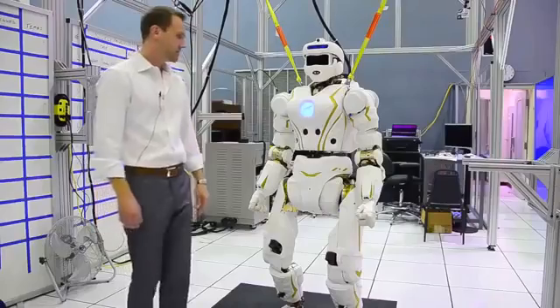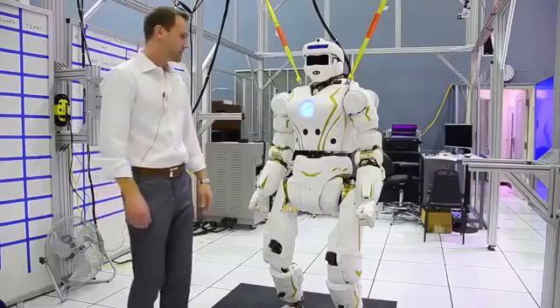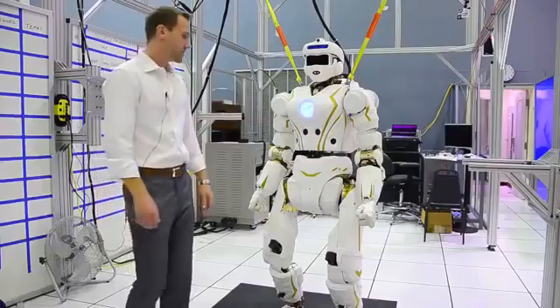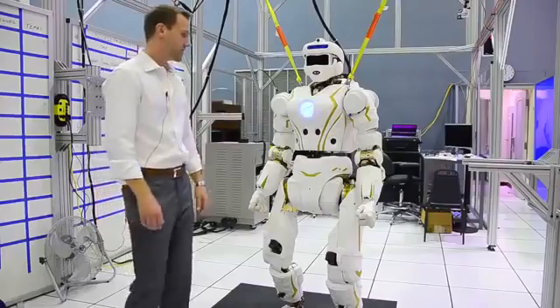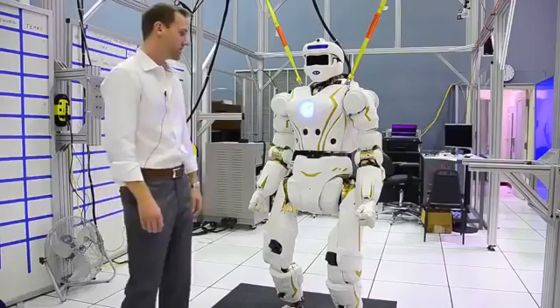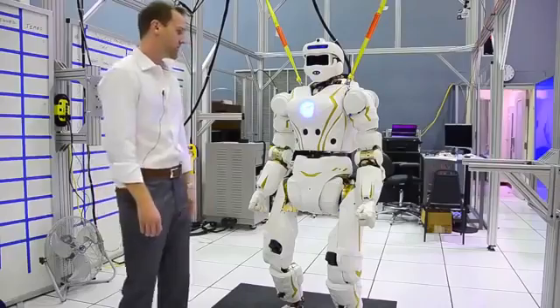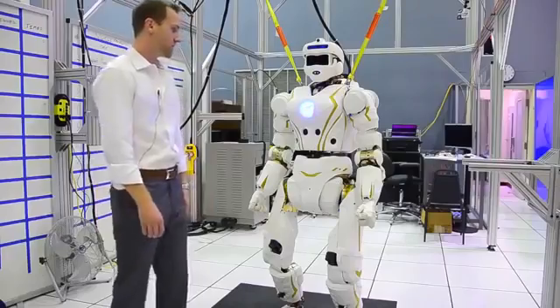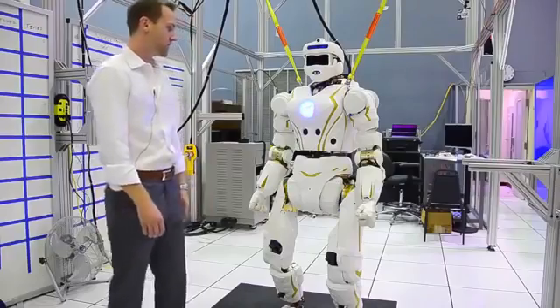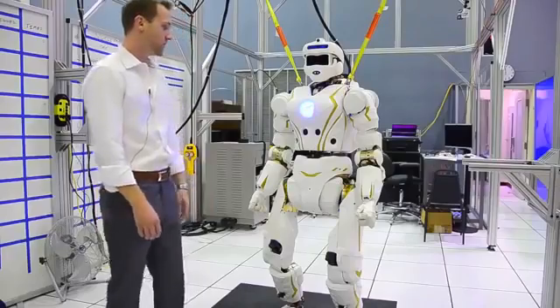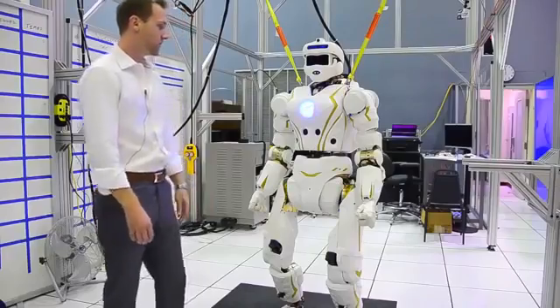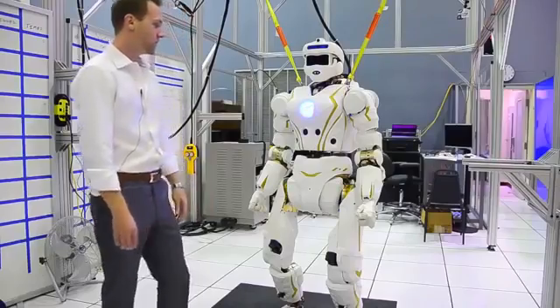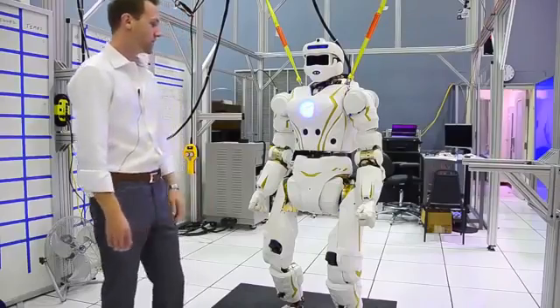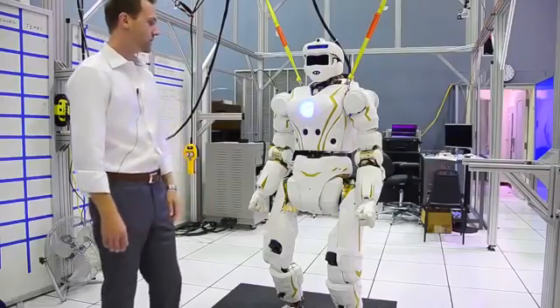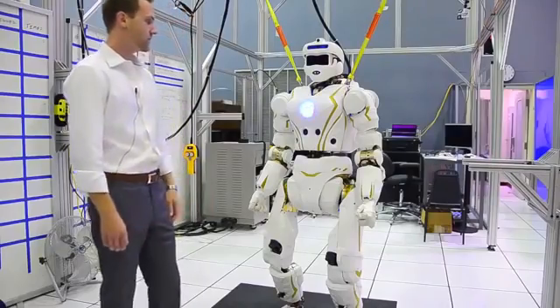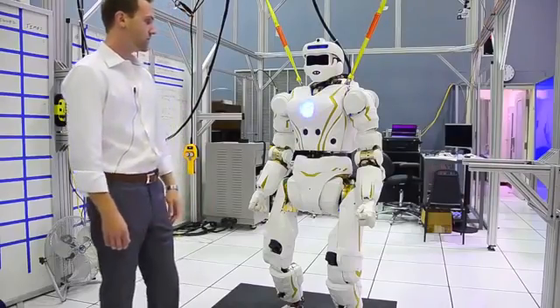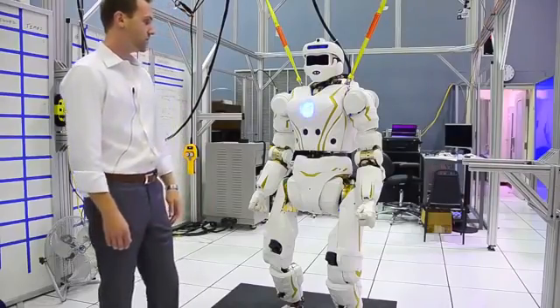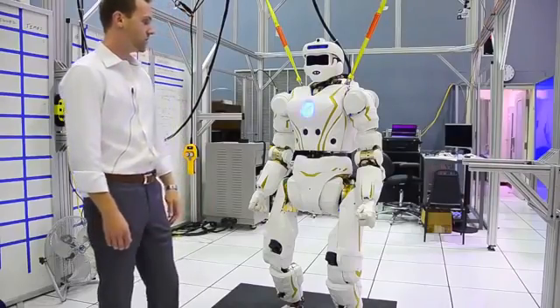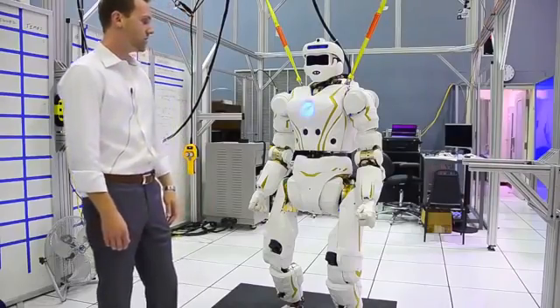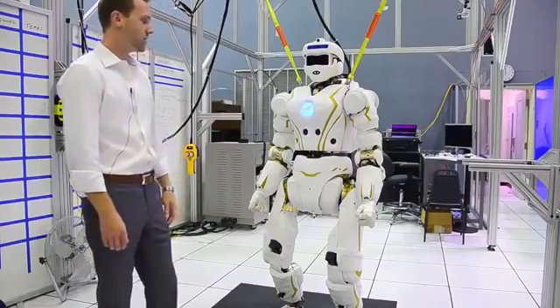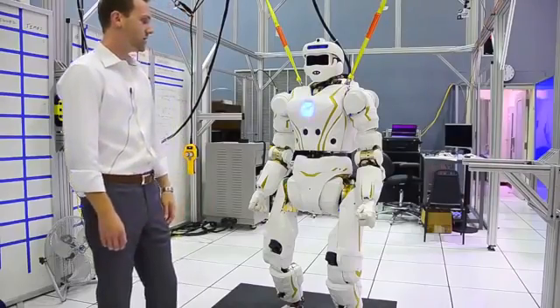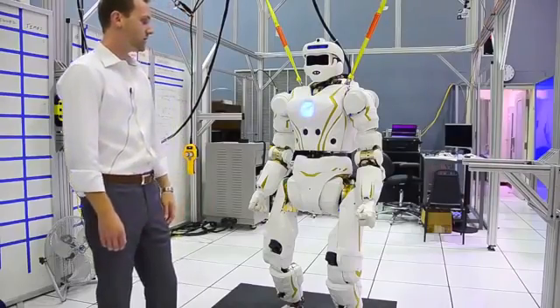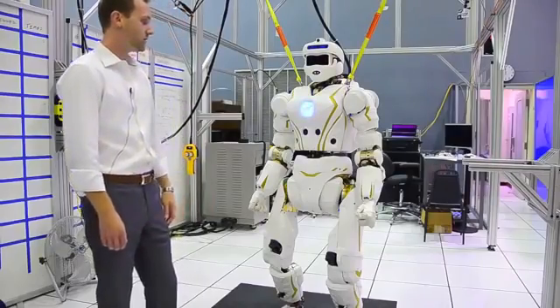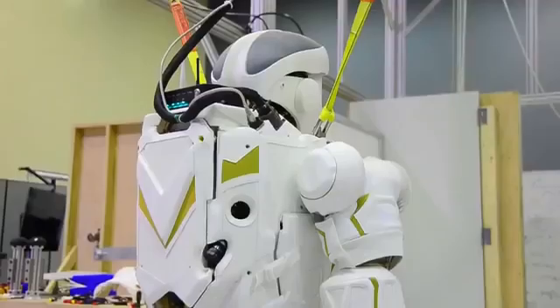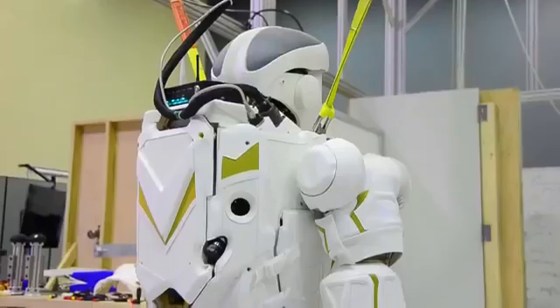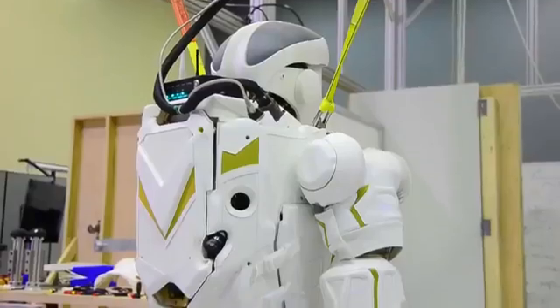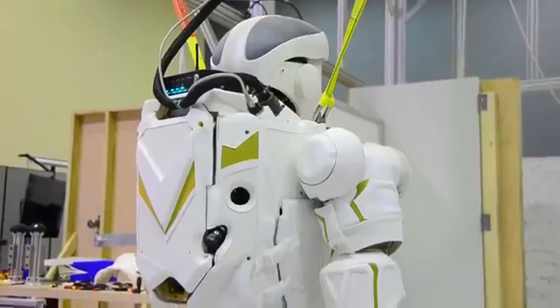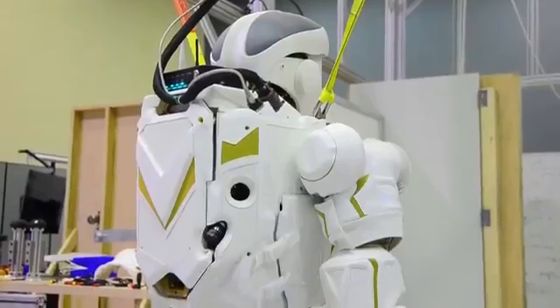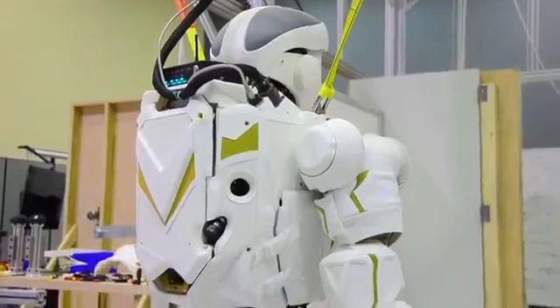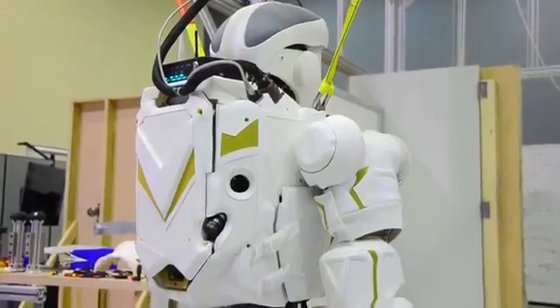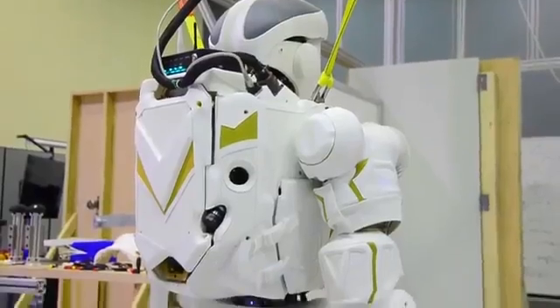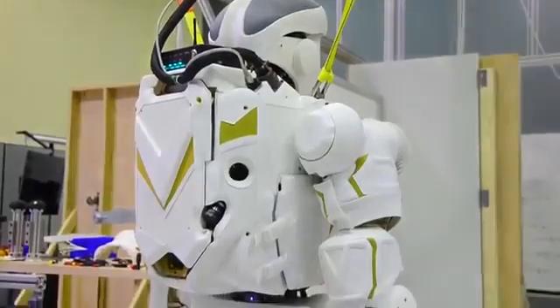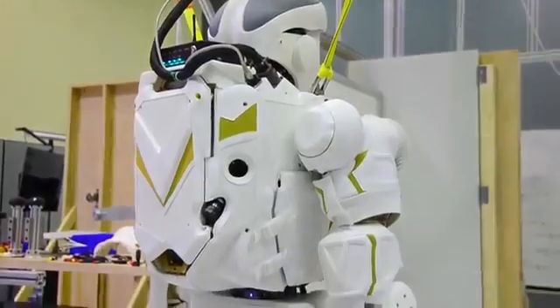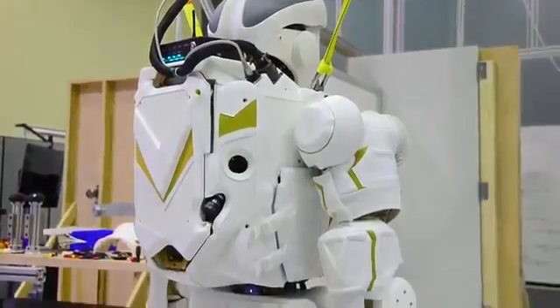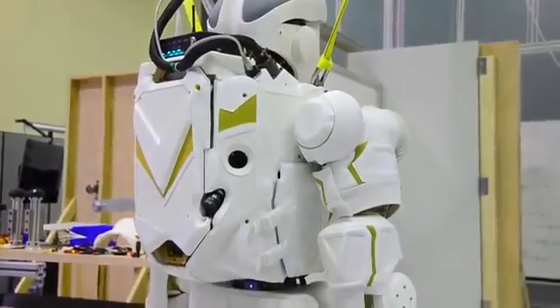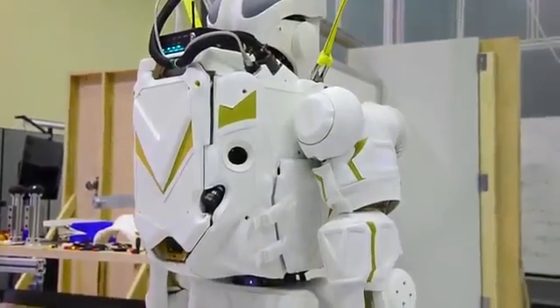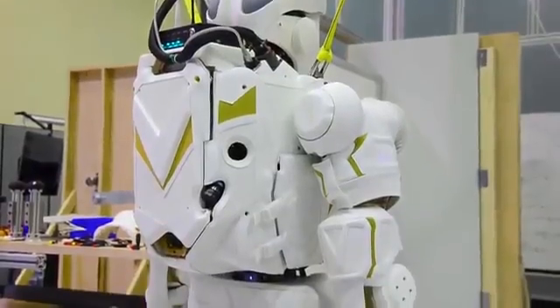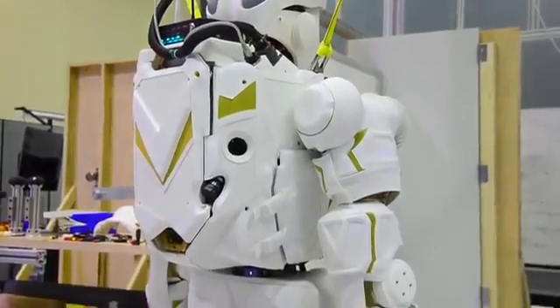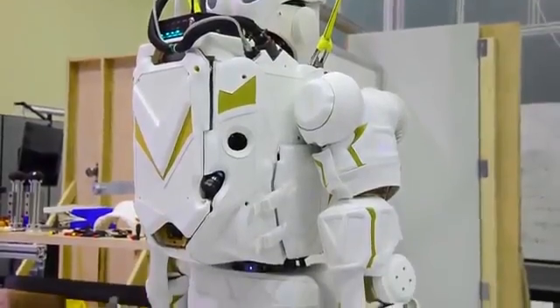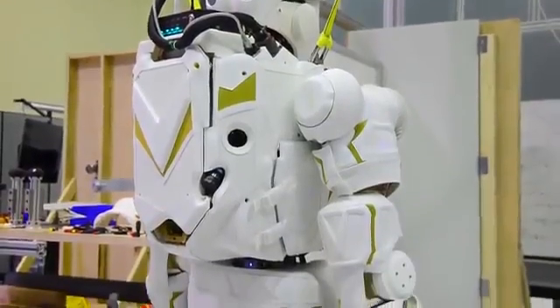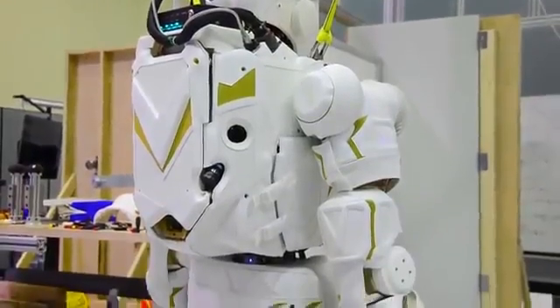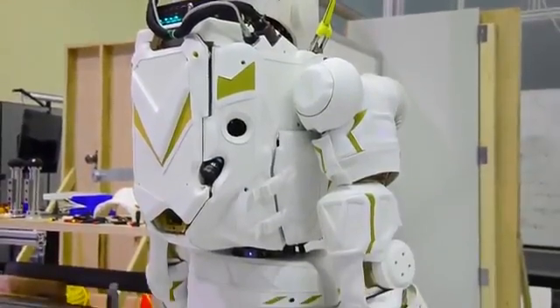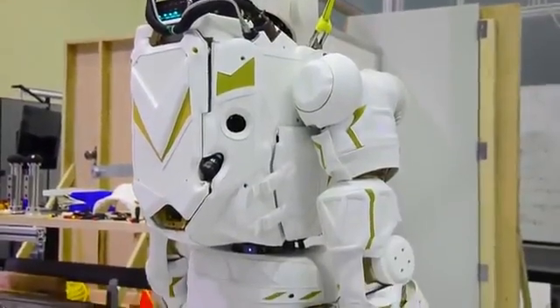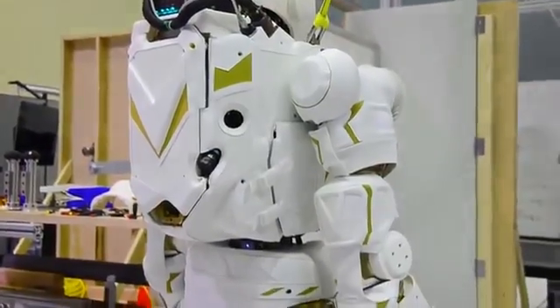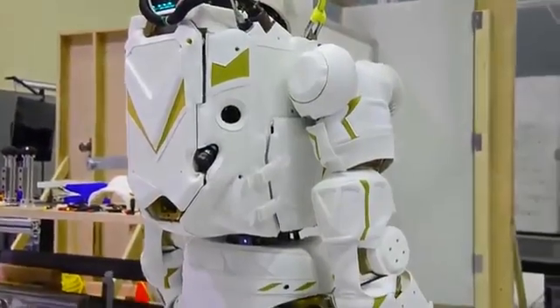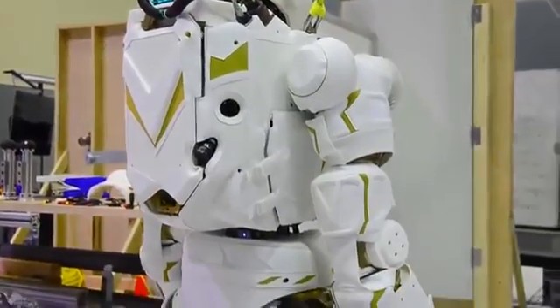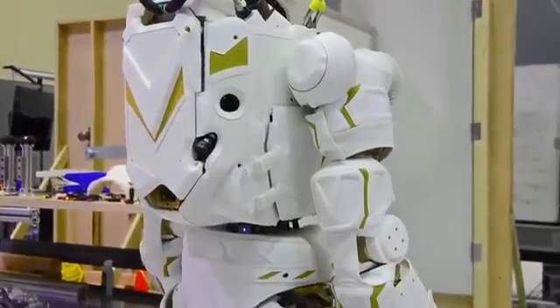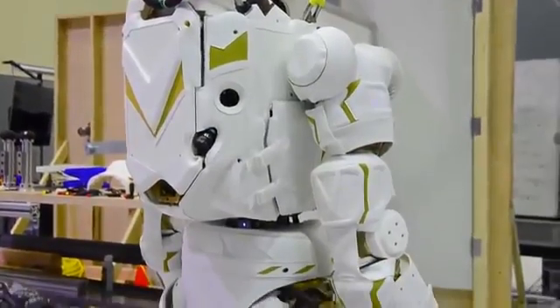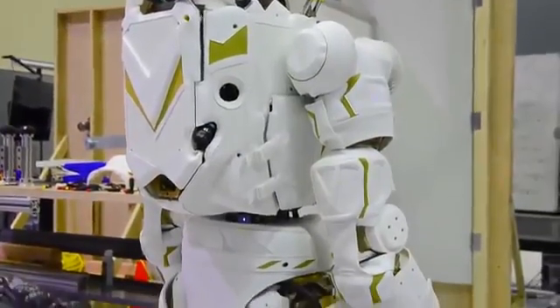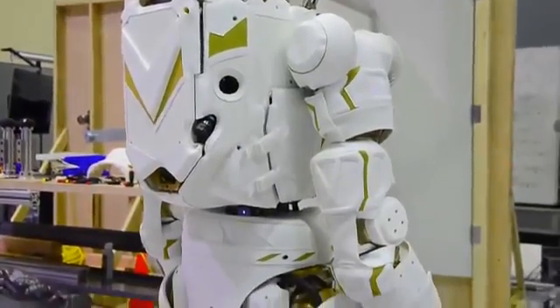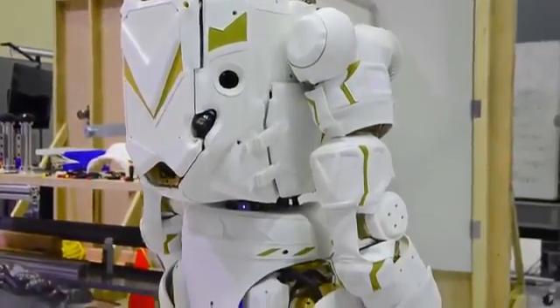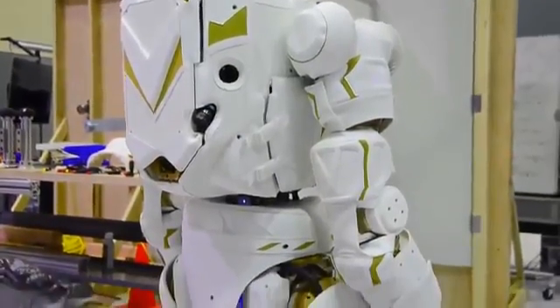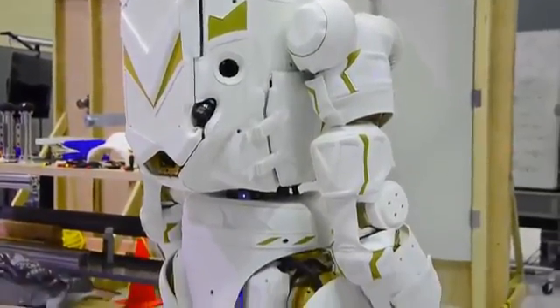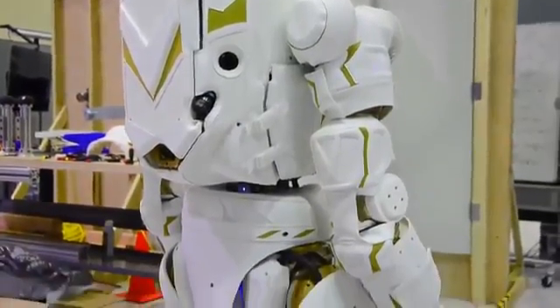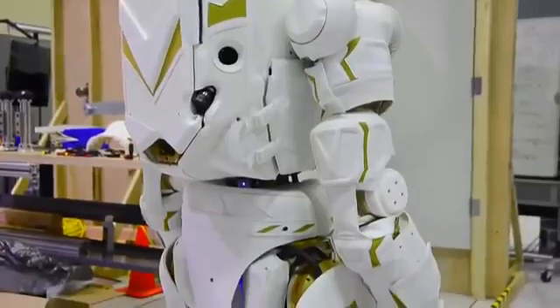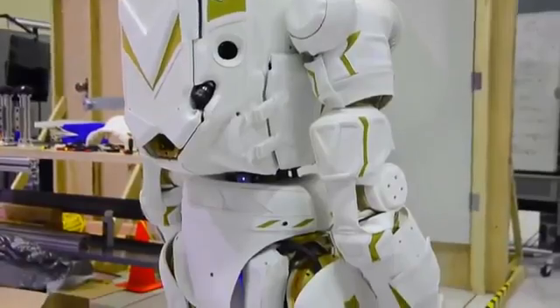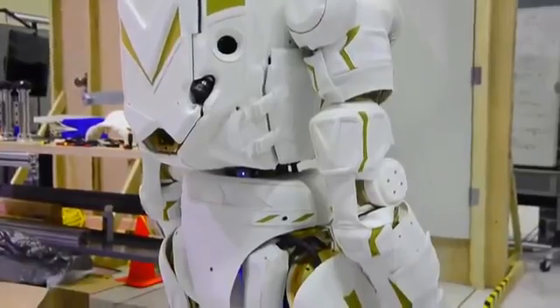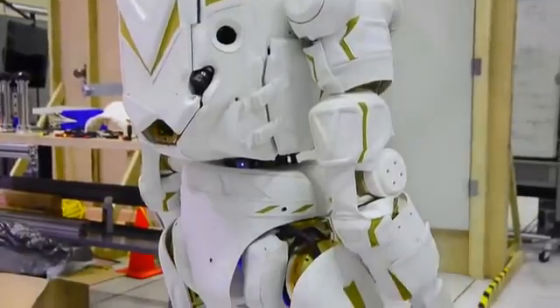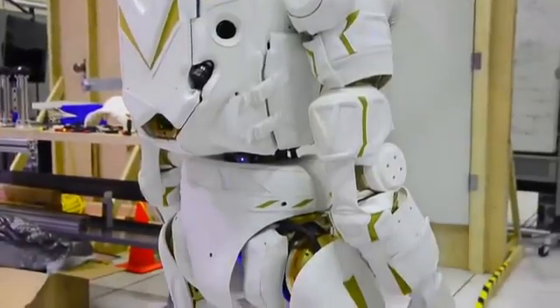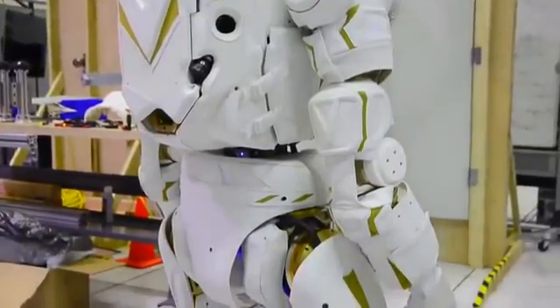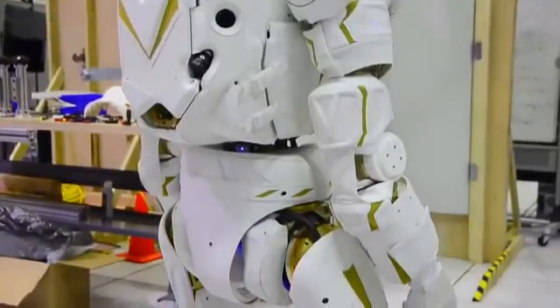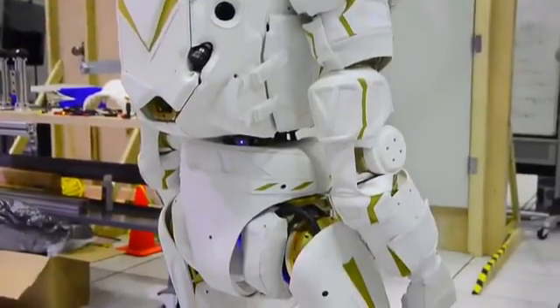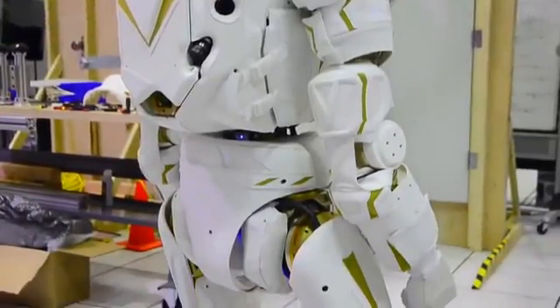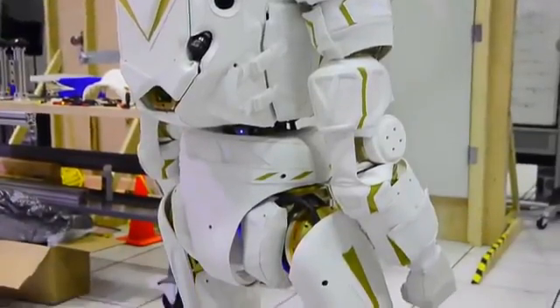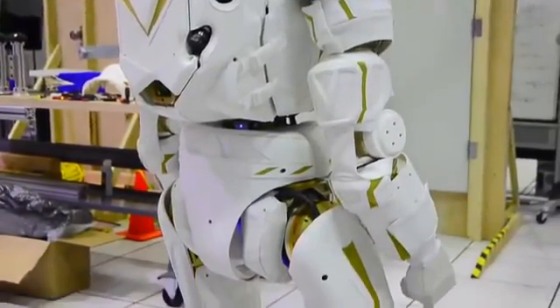So it's a 44 degree-of-freedom robot, very capable, very strong, completely self-contained.